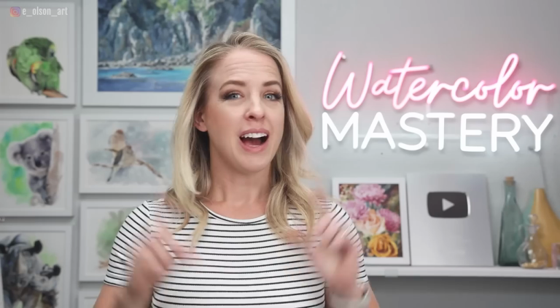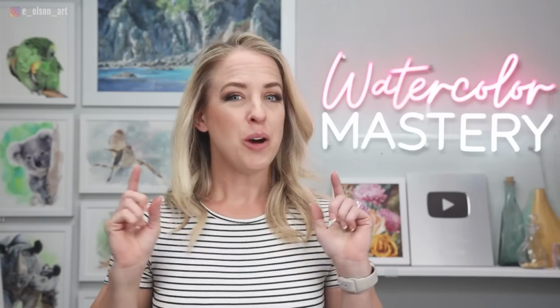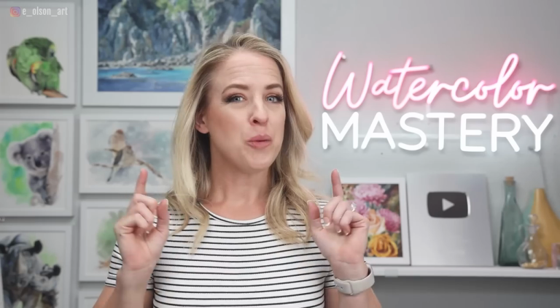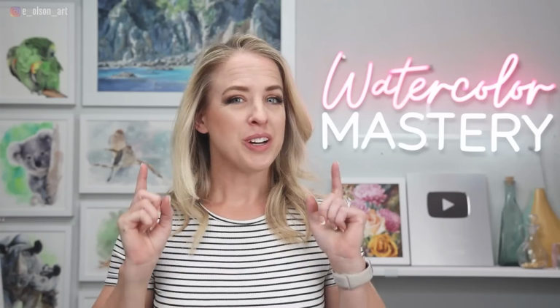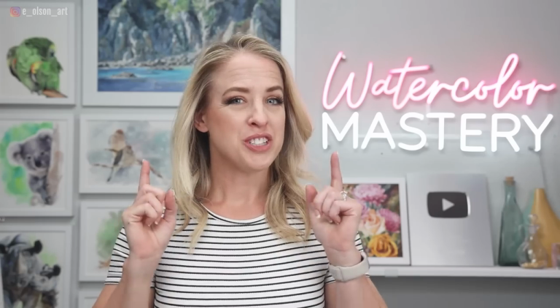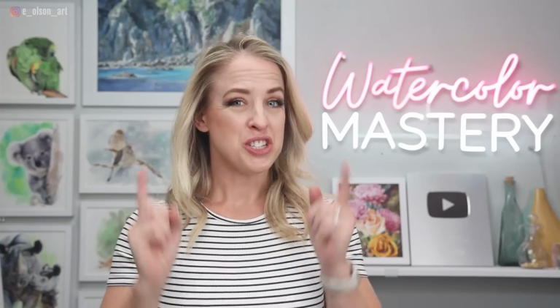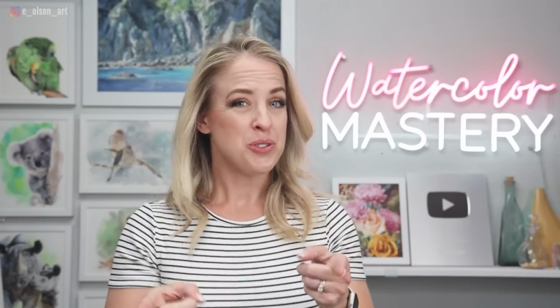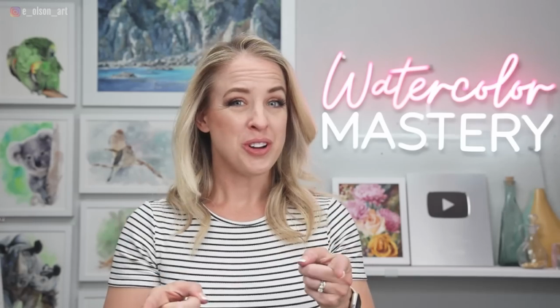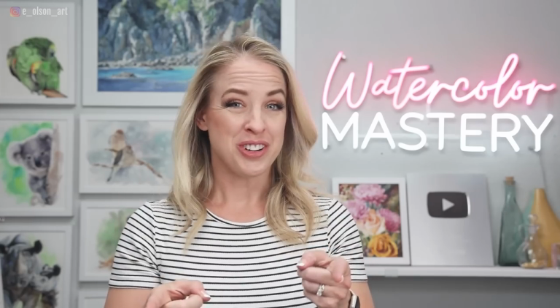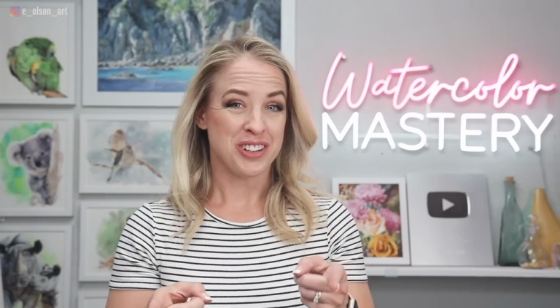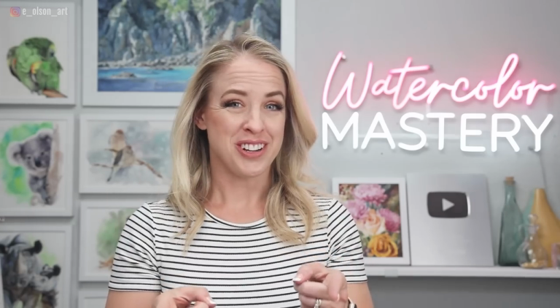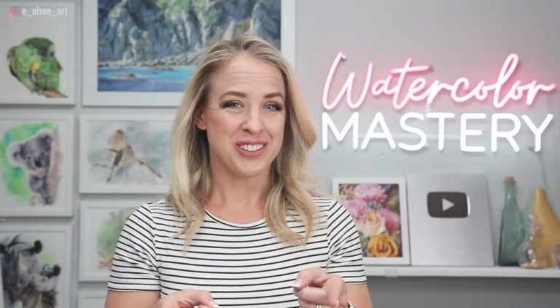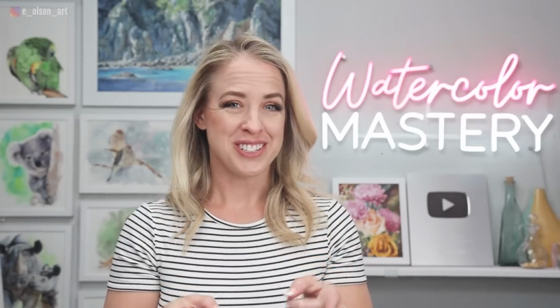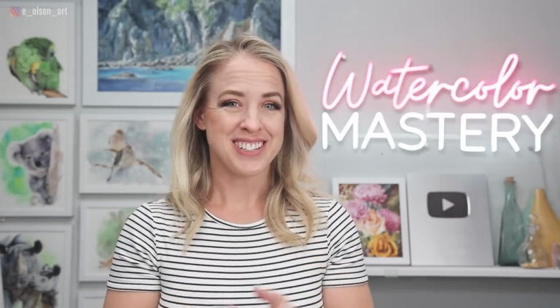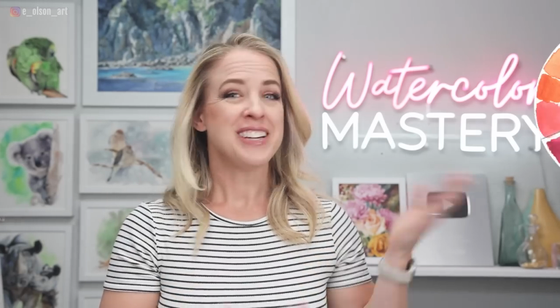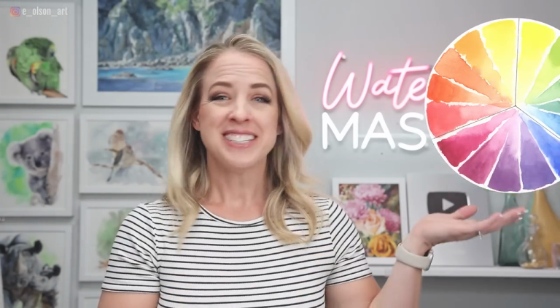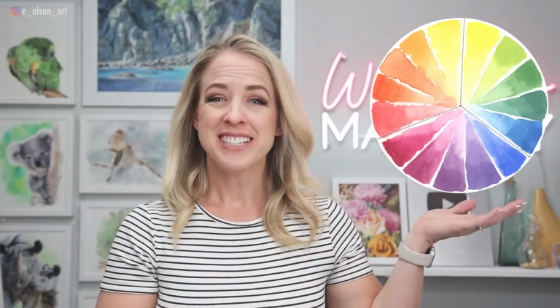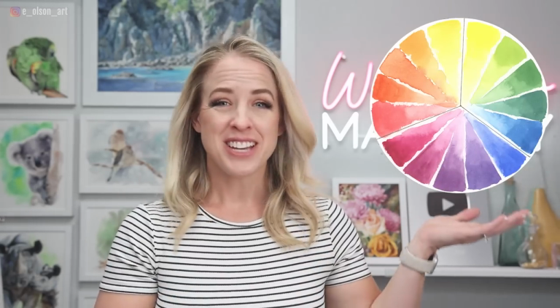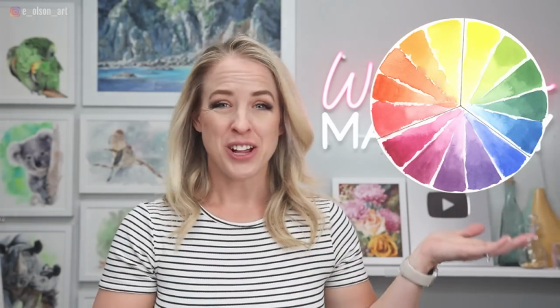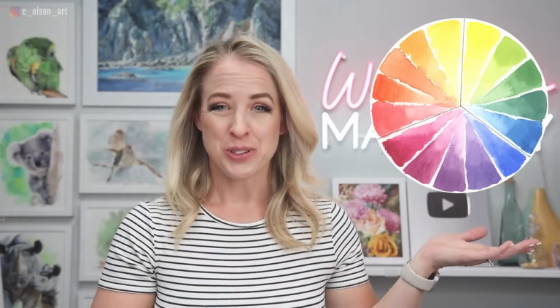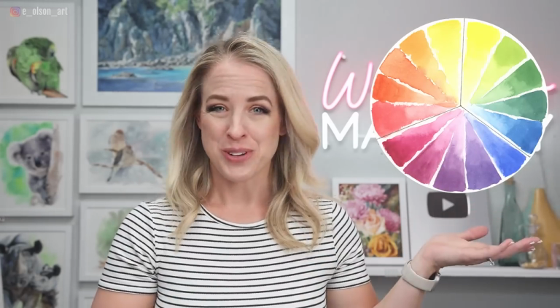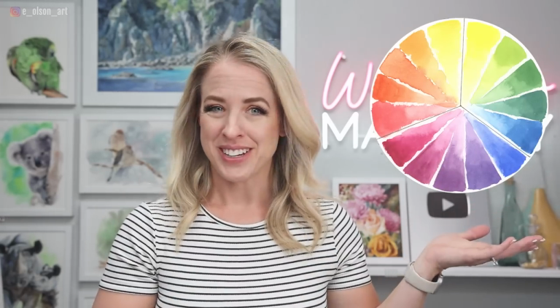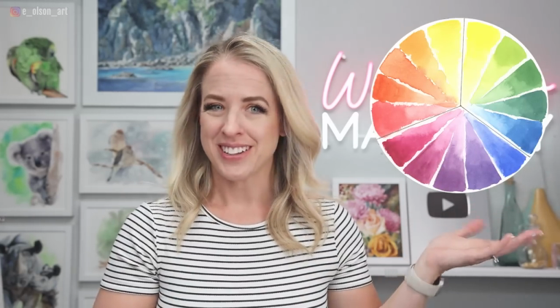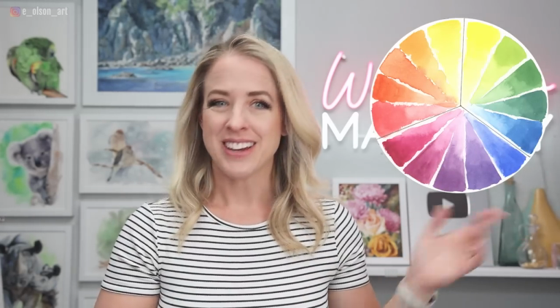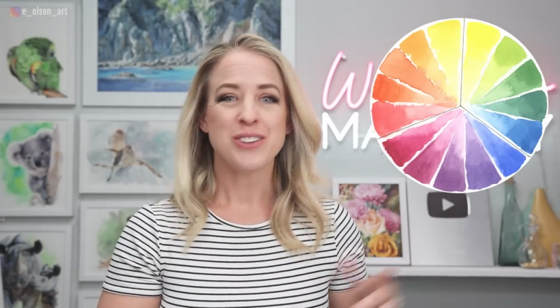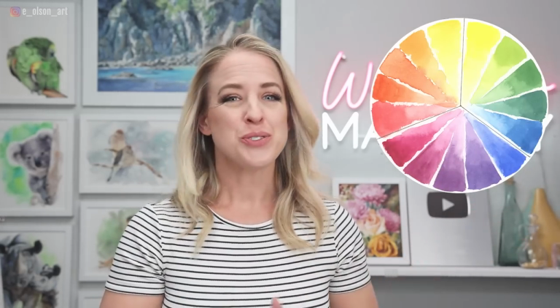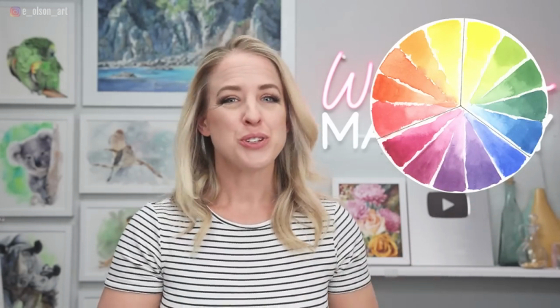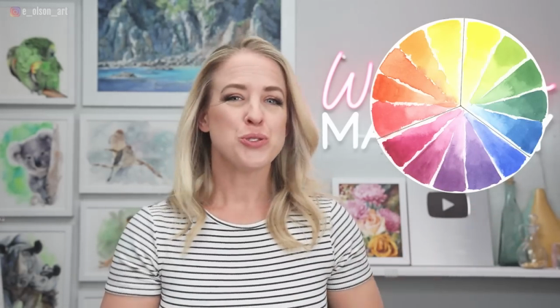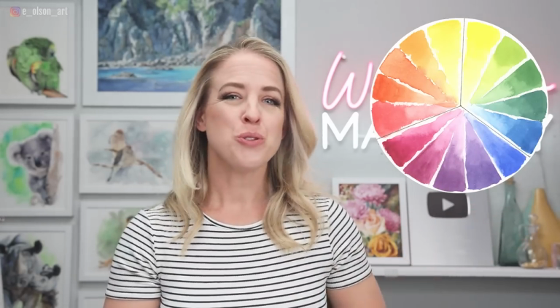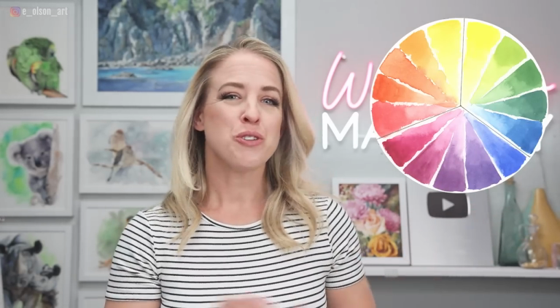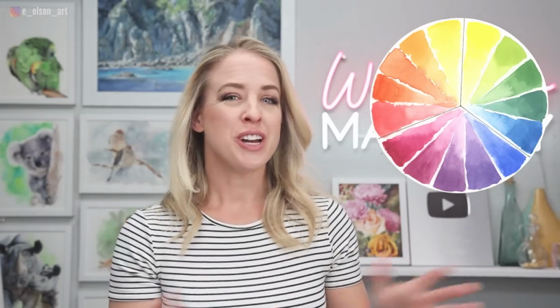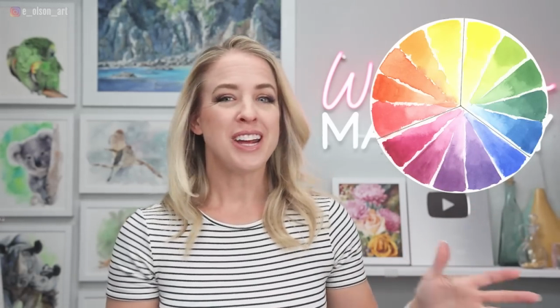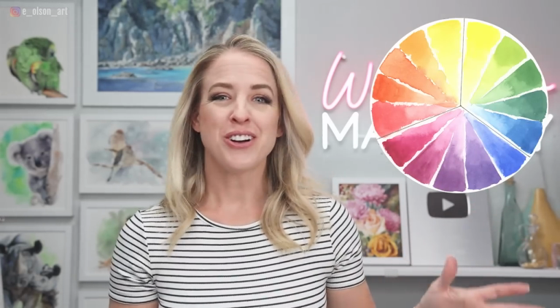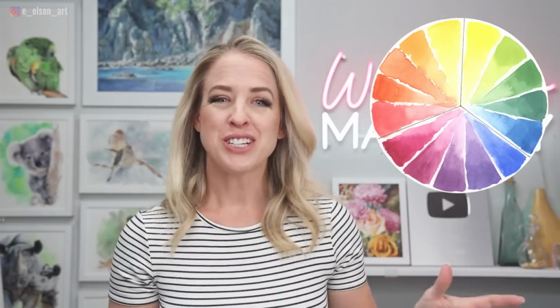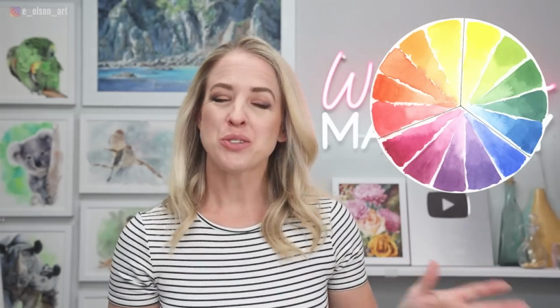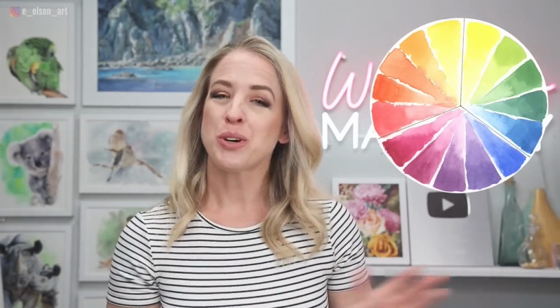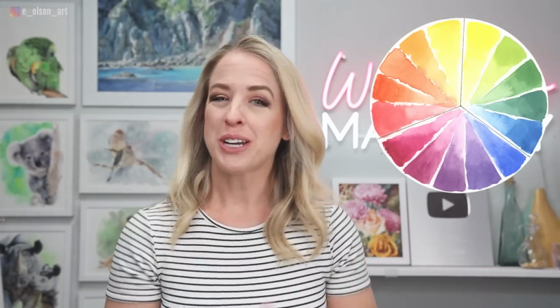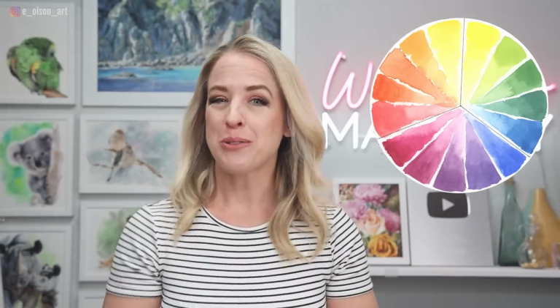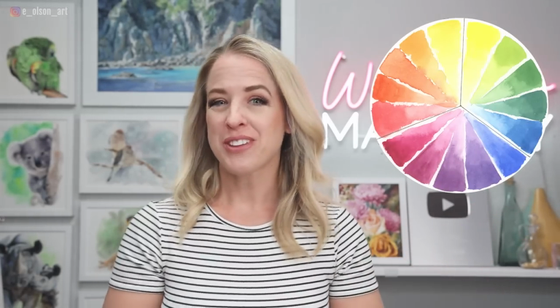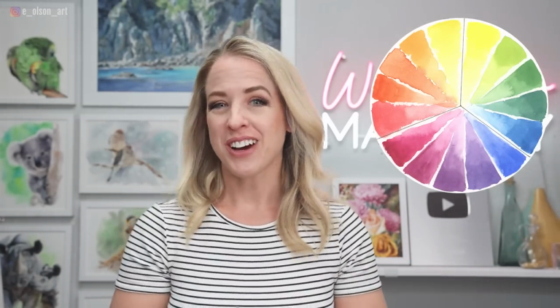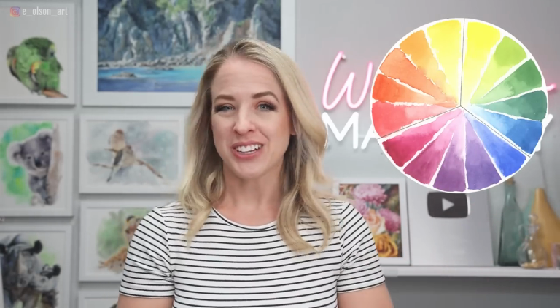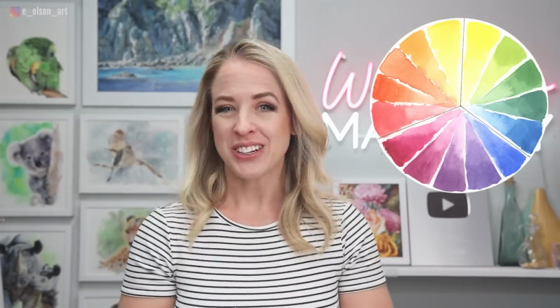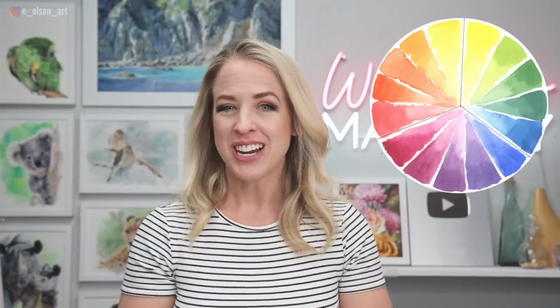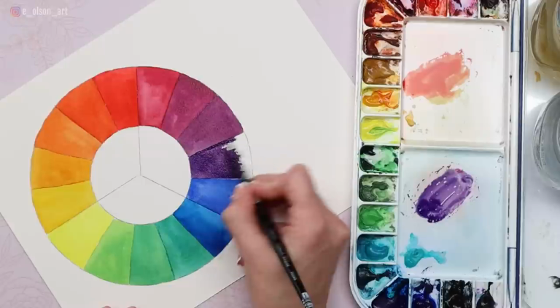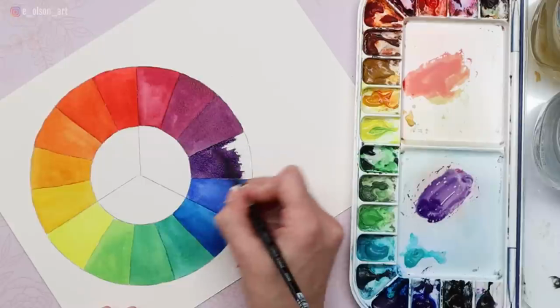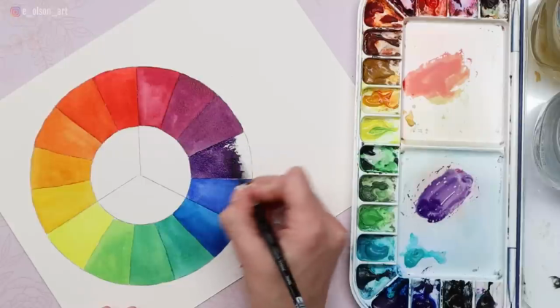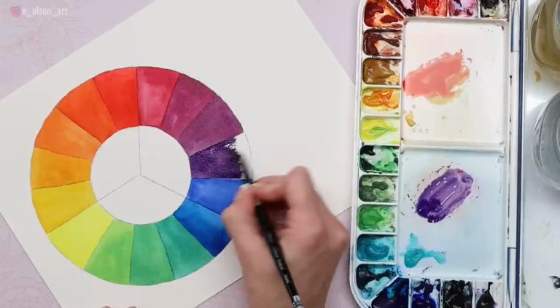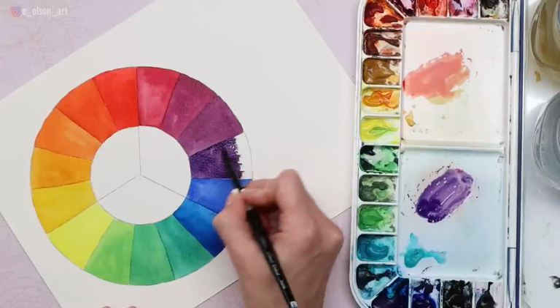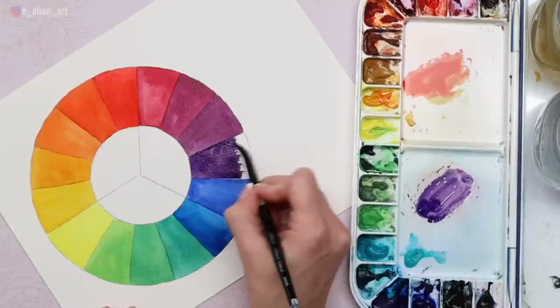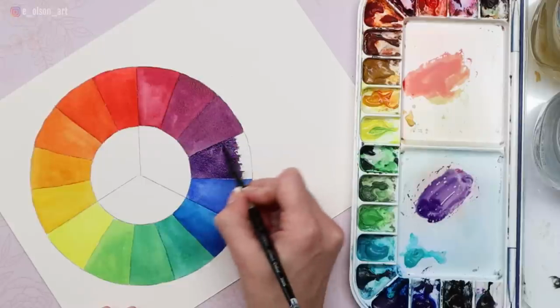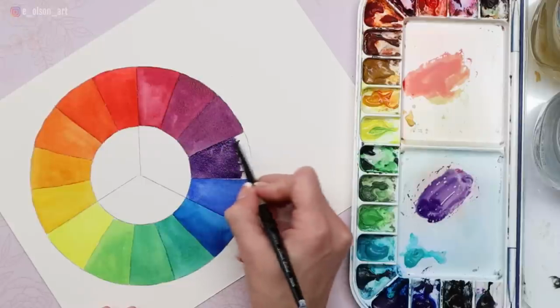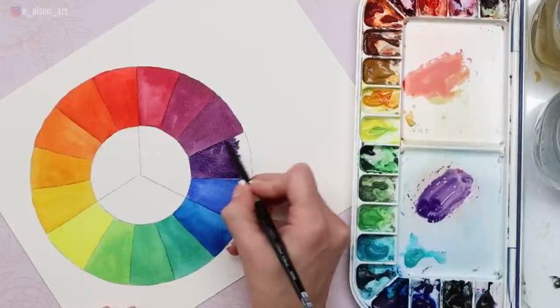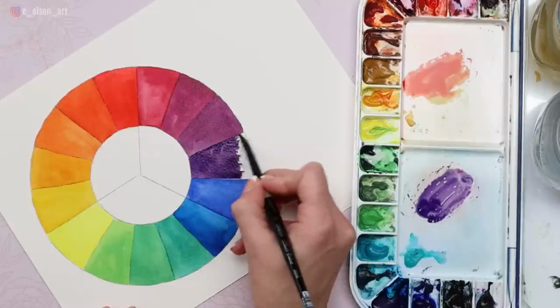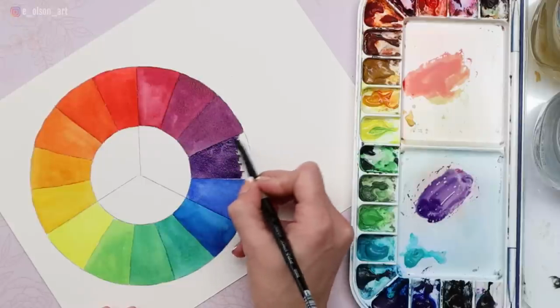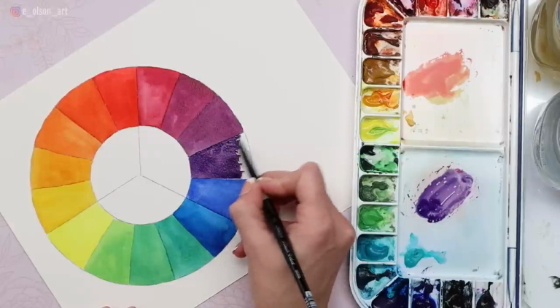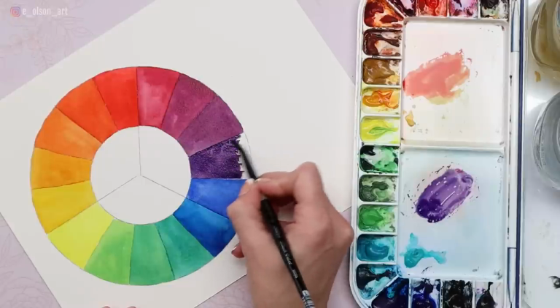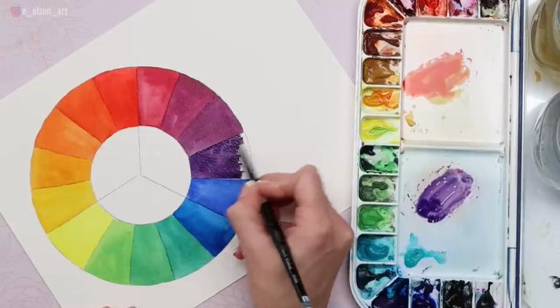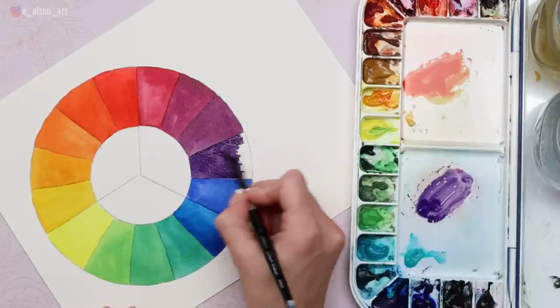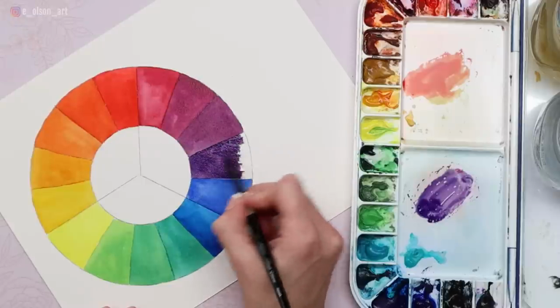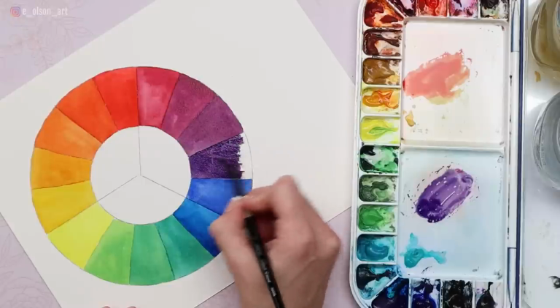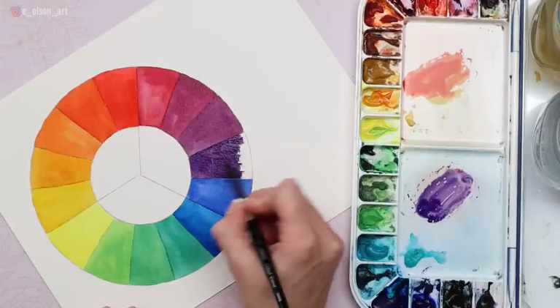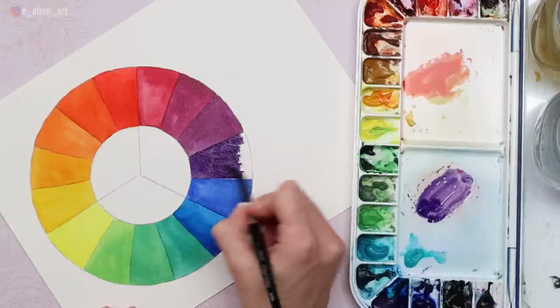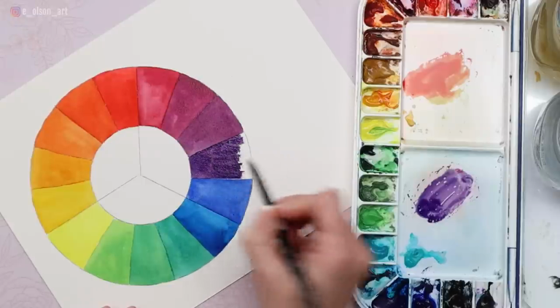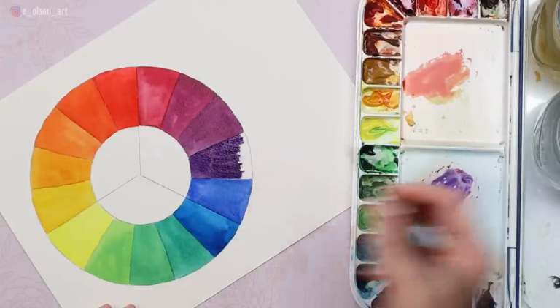How well do you know your colors? This is the Color Wheel, a useful tool for any artist working with color. It shows all the colors of the rainbow laid out in order.